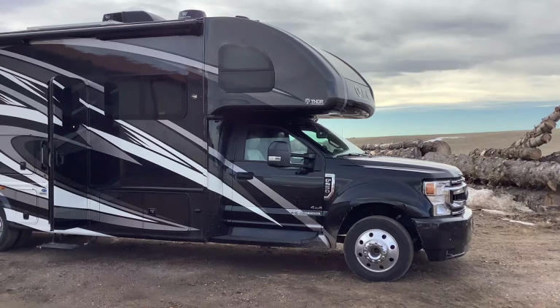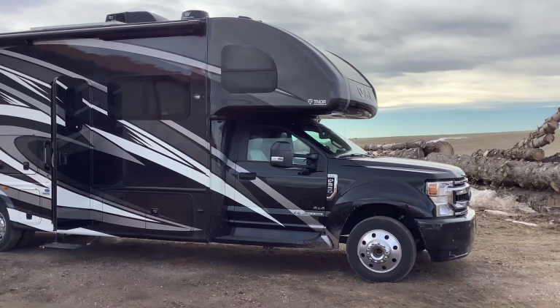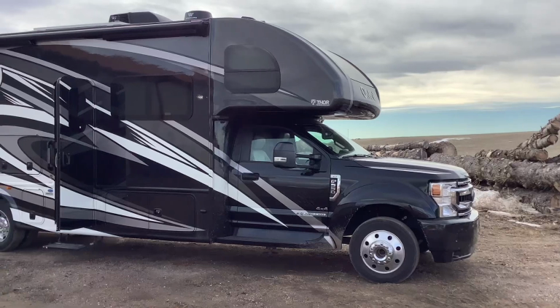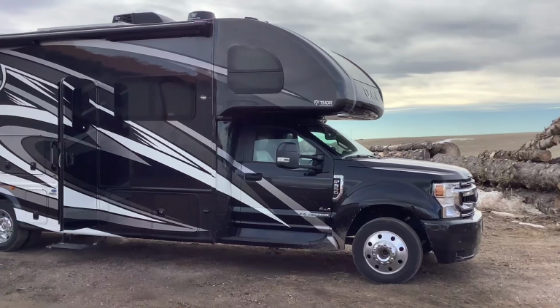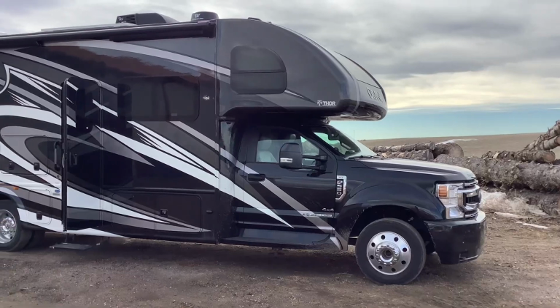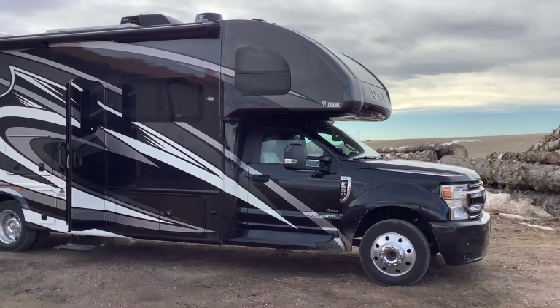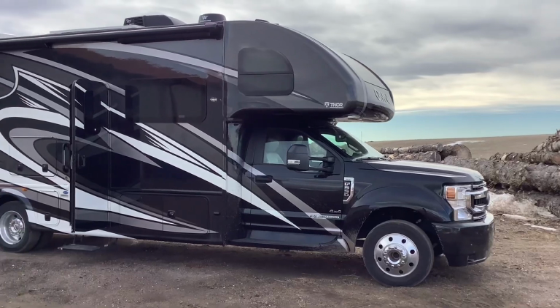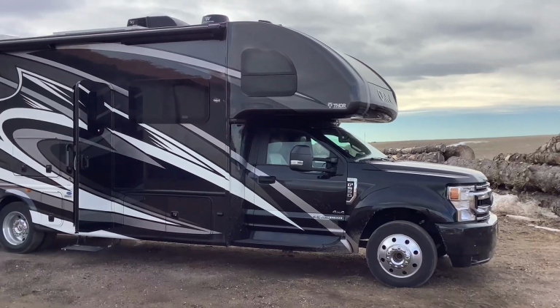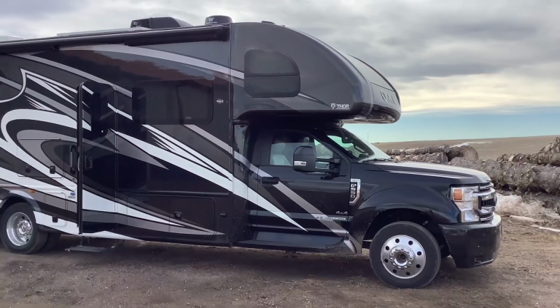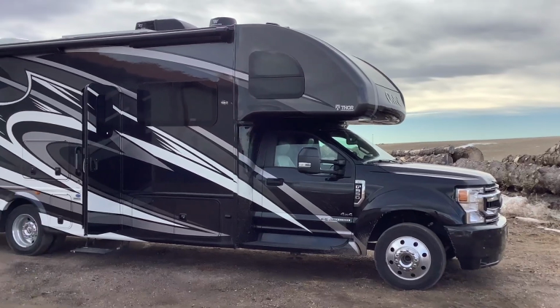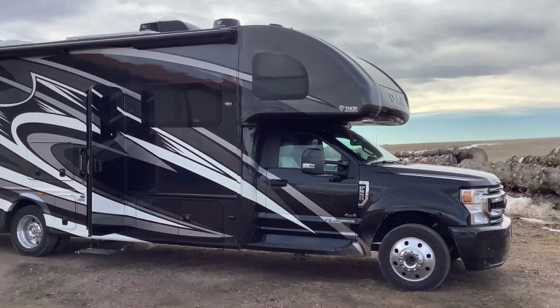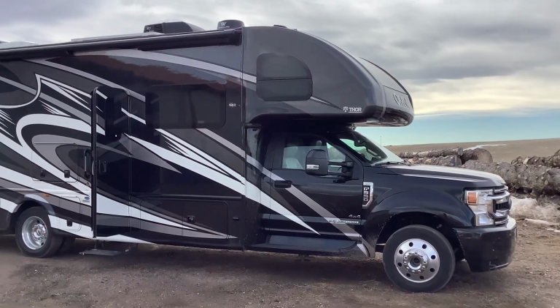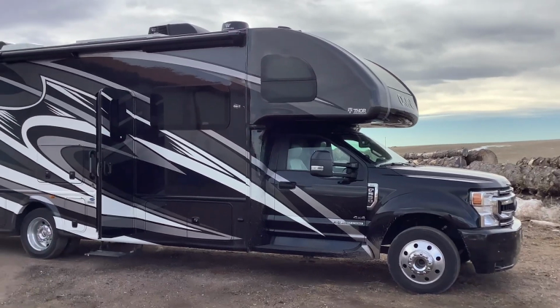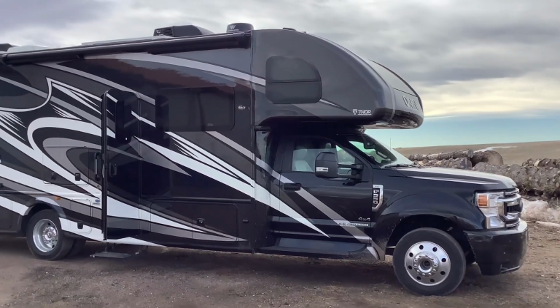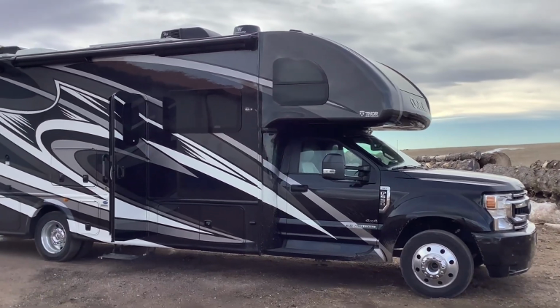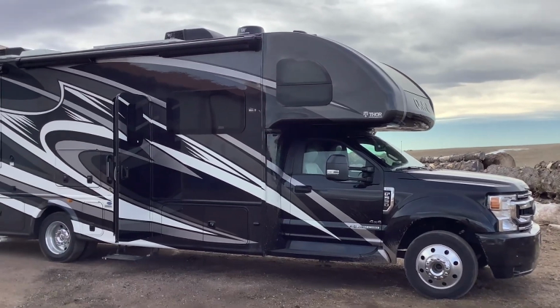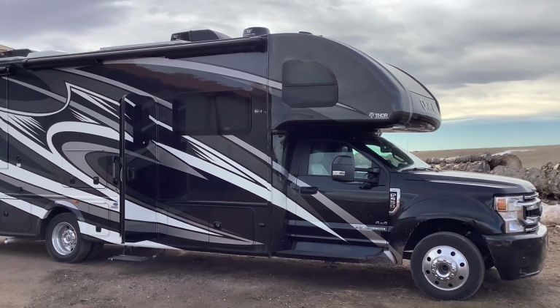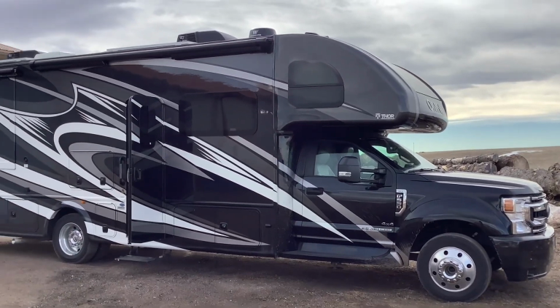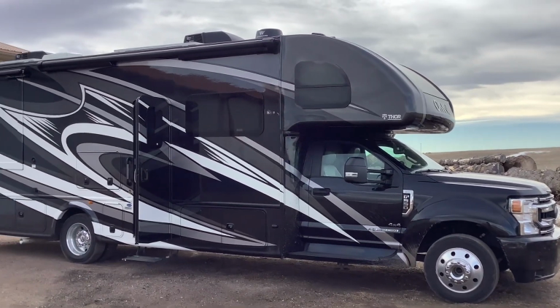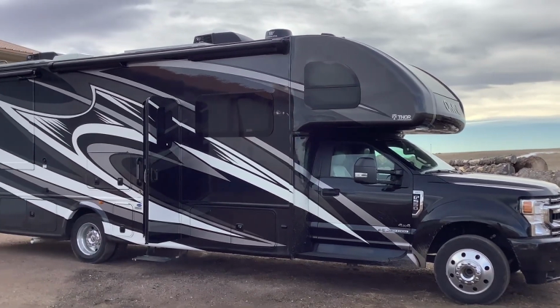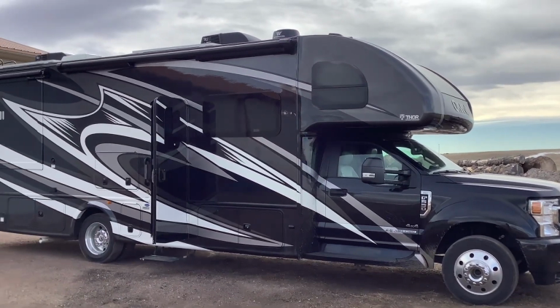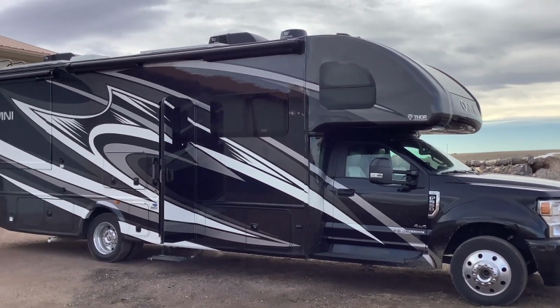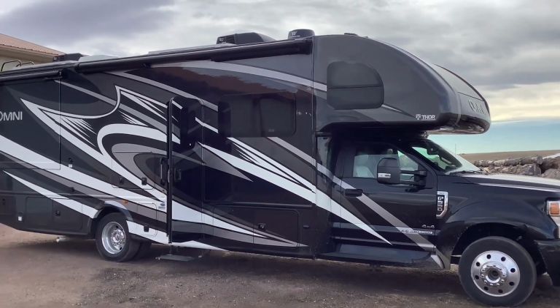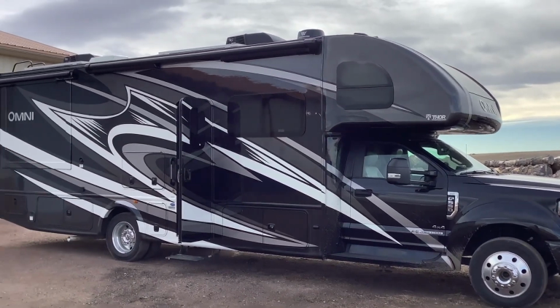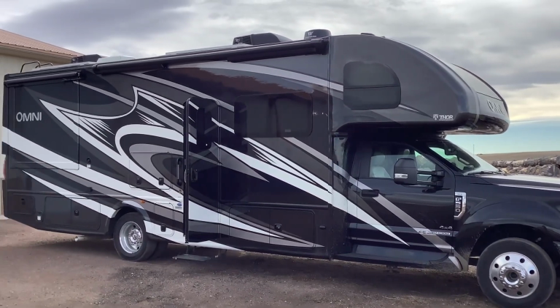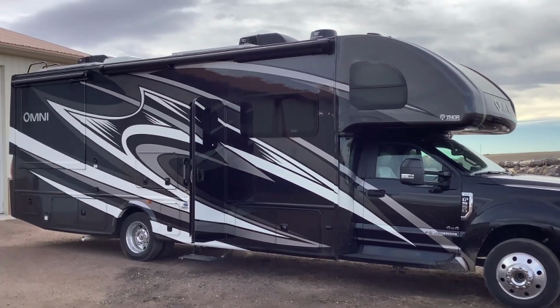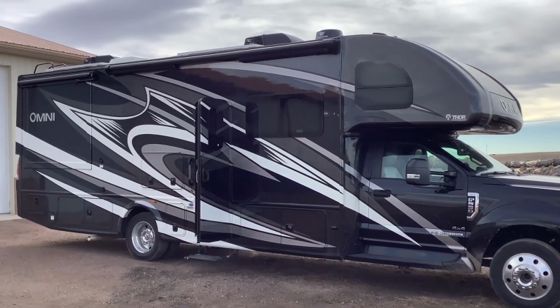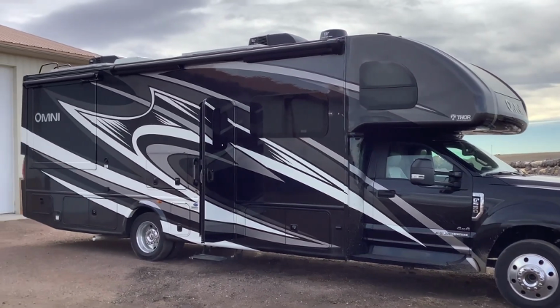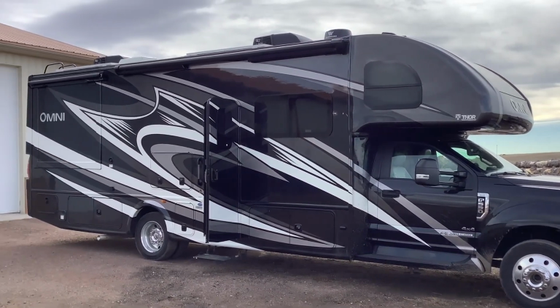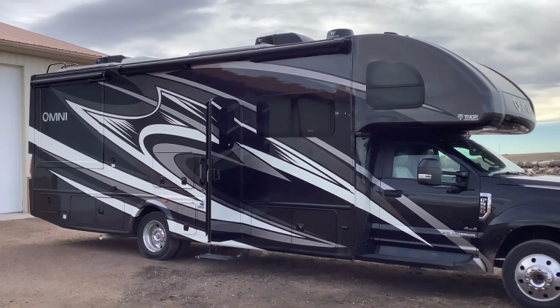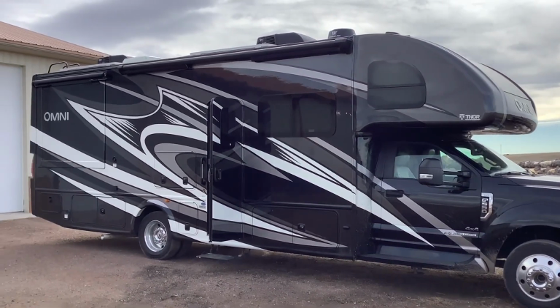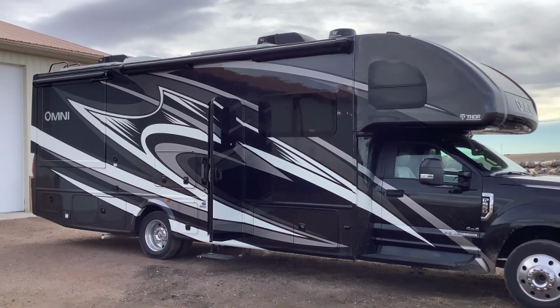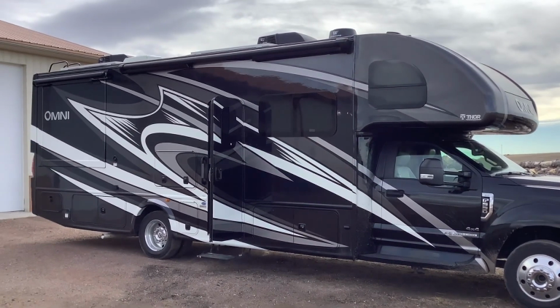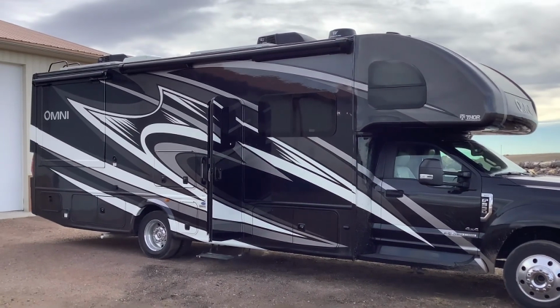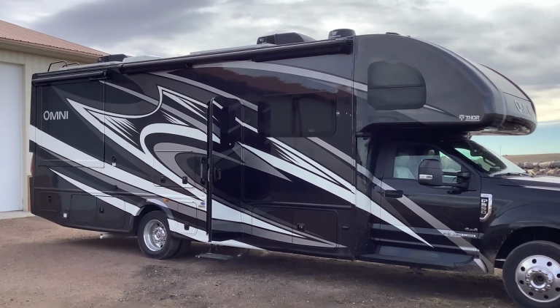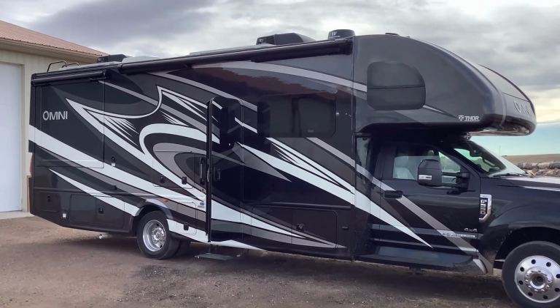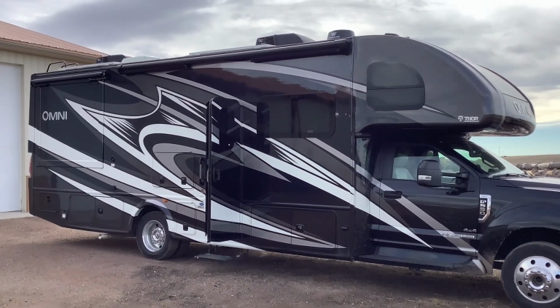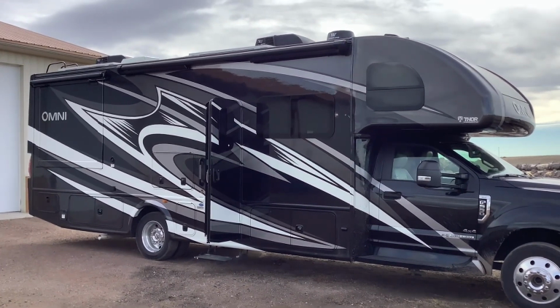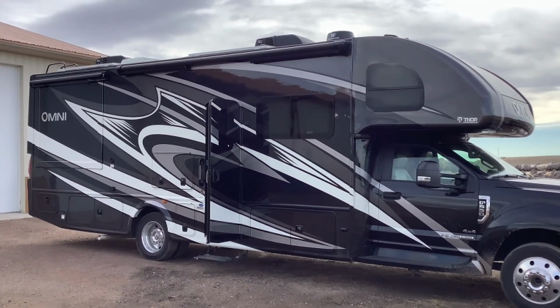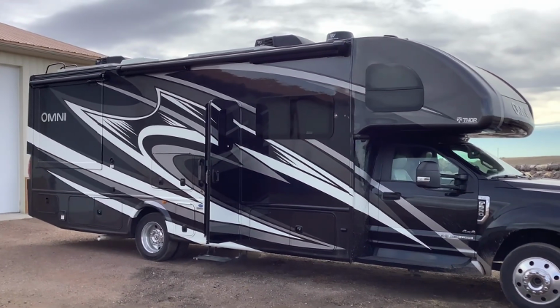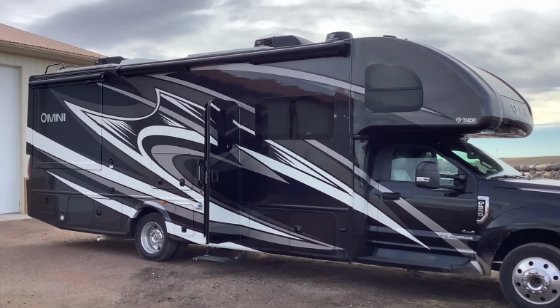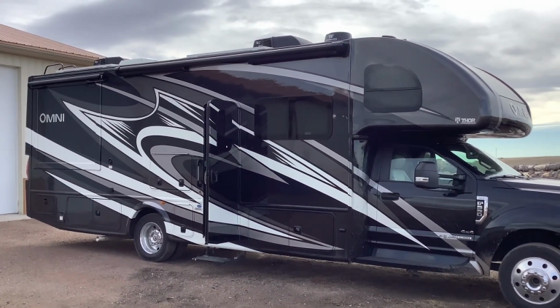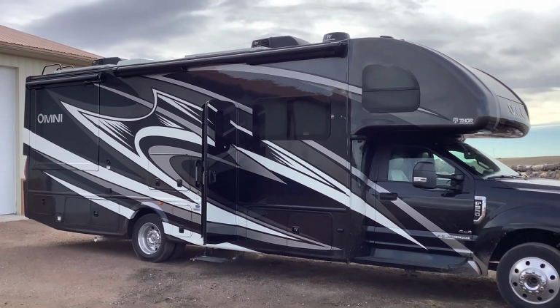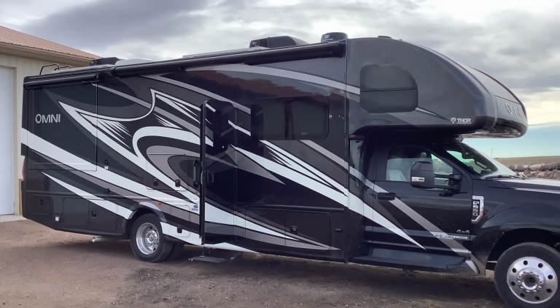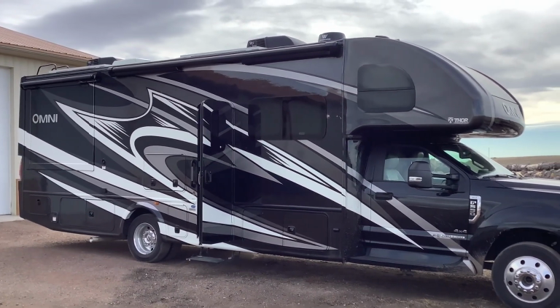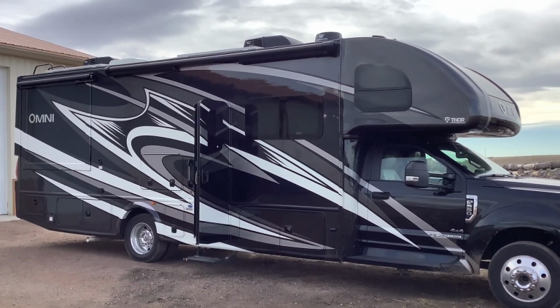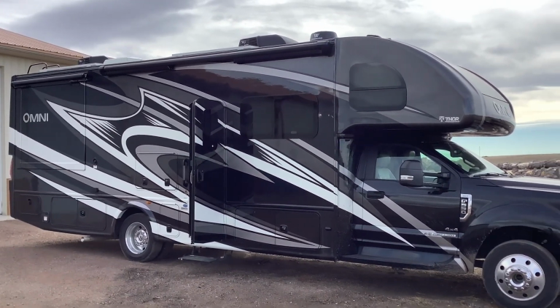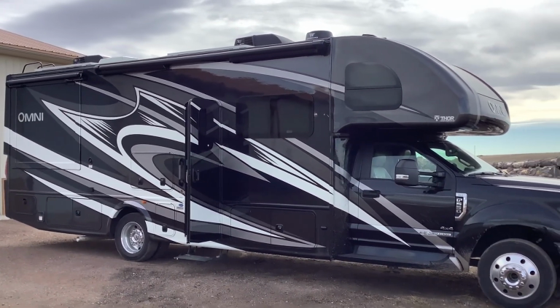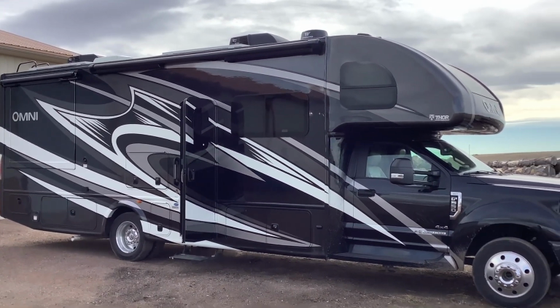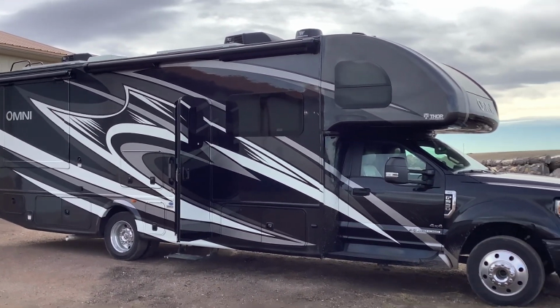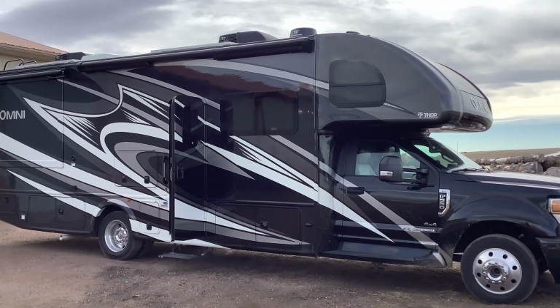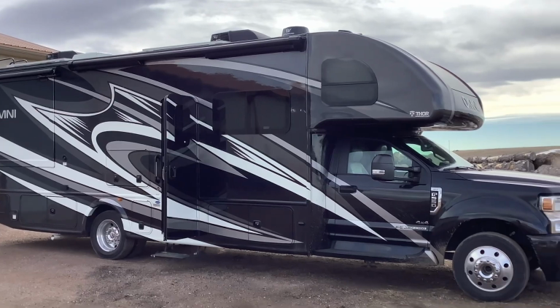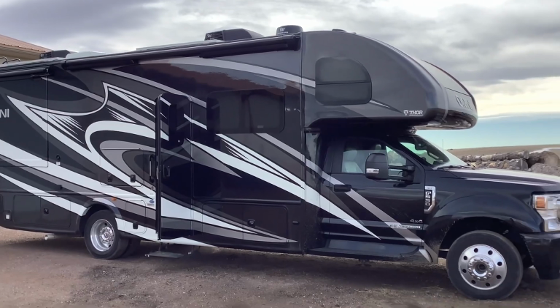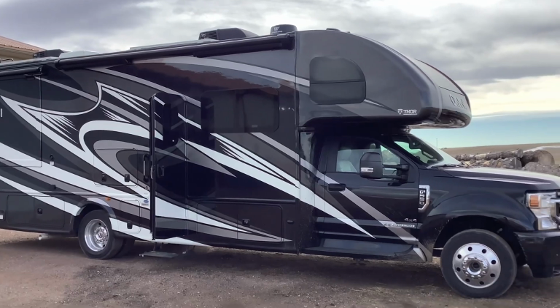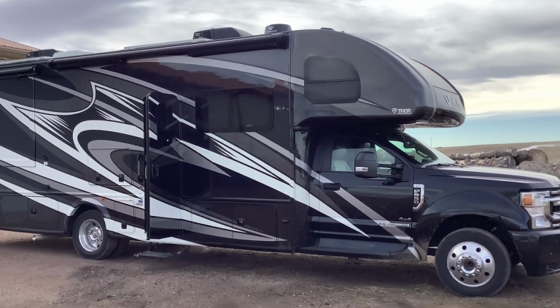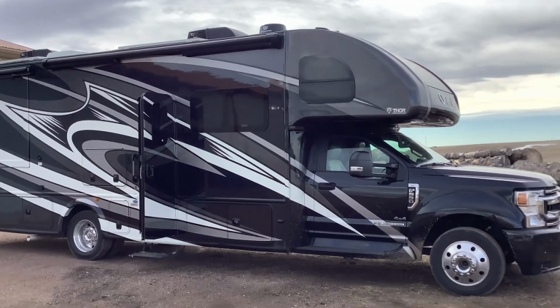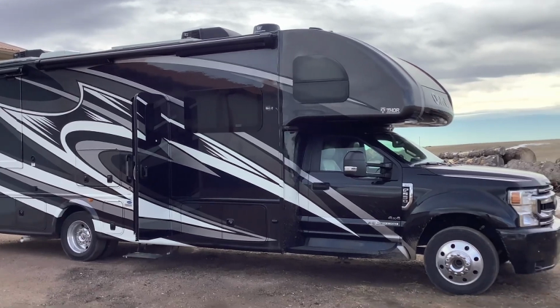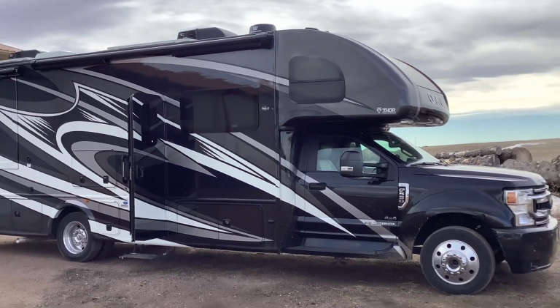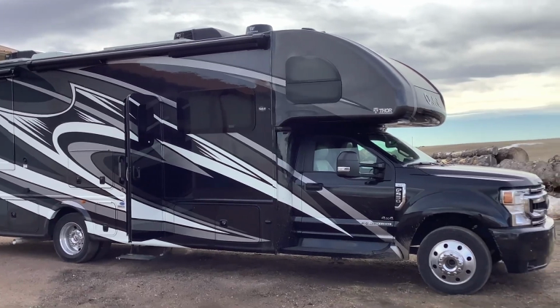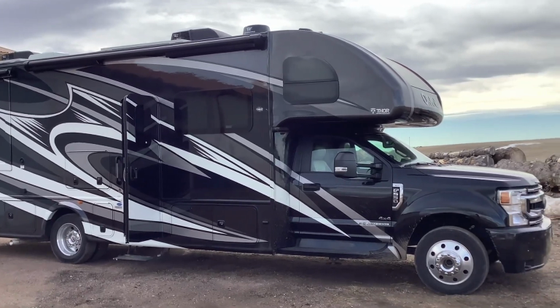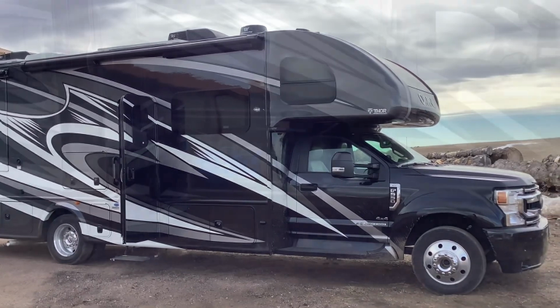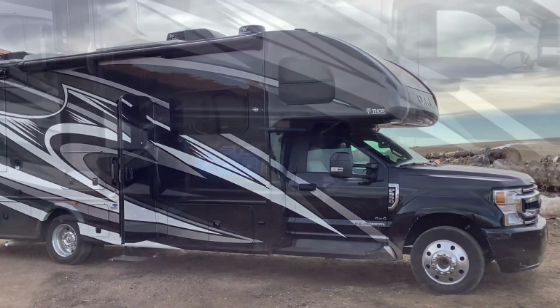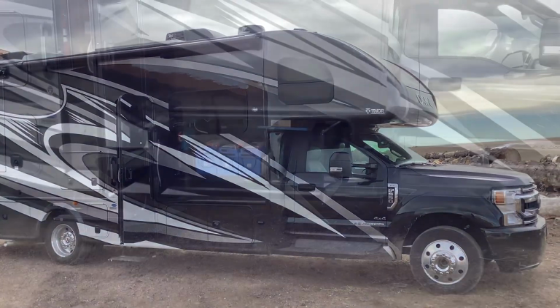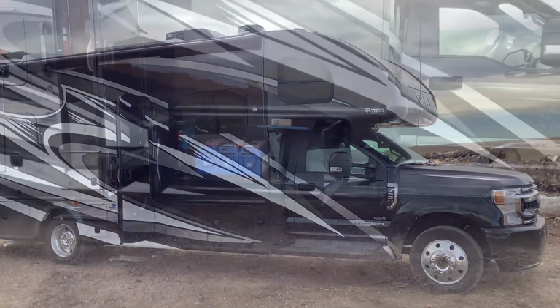How's it going everybody? Just wanted to do a quick tour of this Thor Omni Super C solar system we just completed.